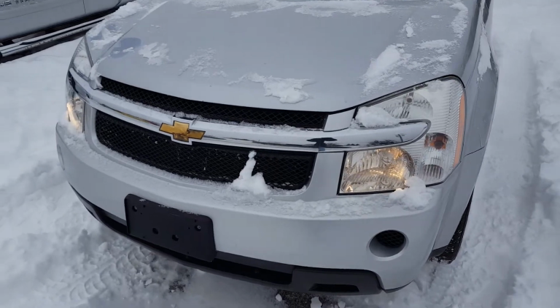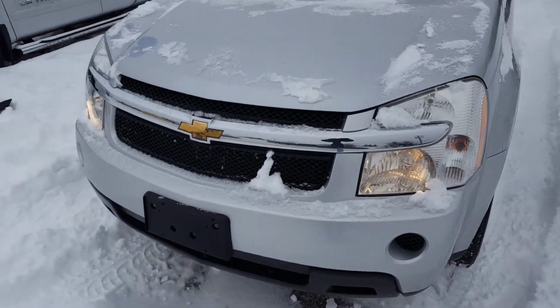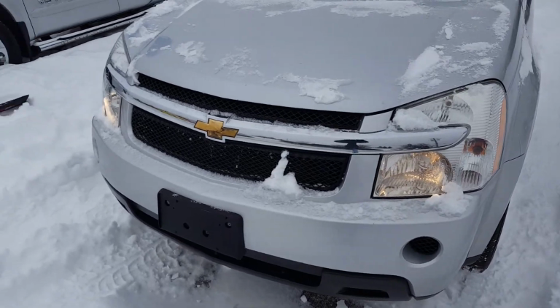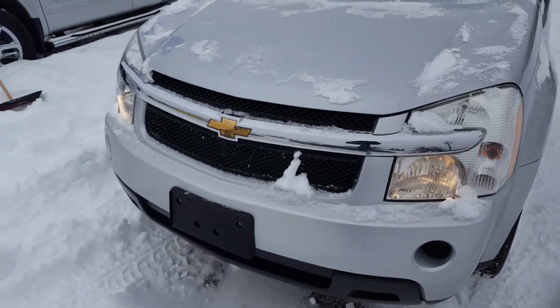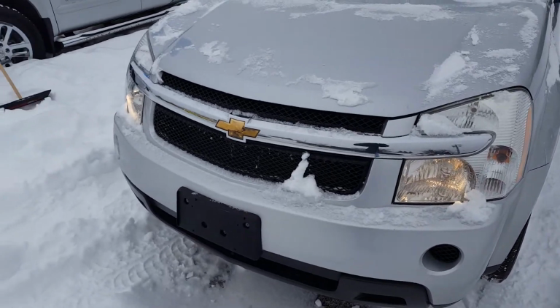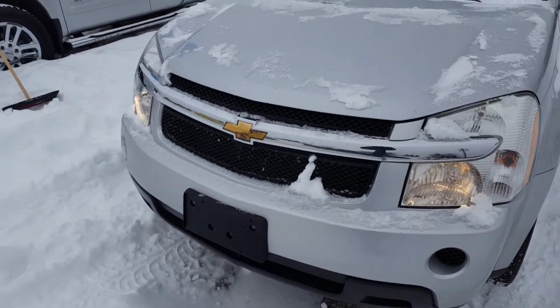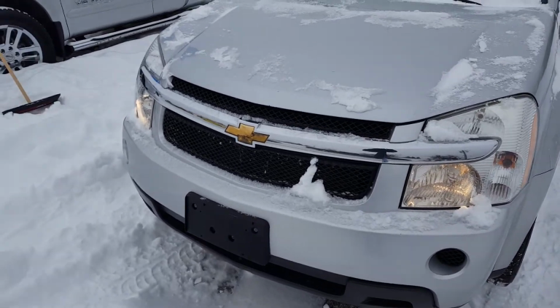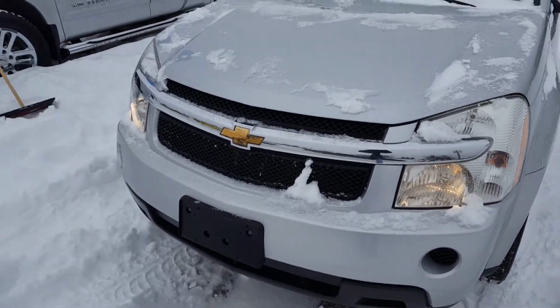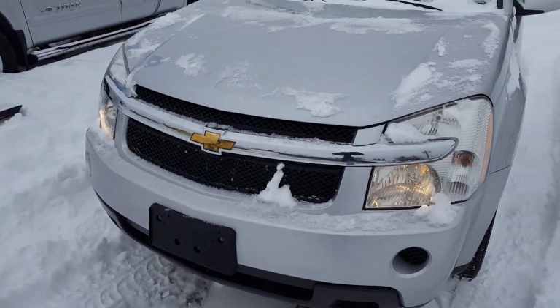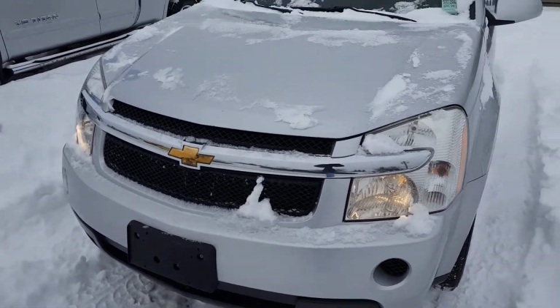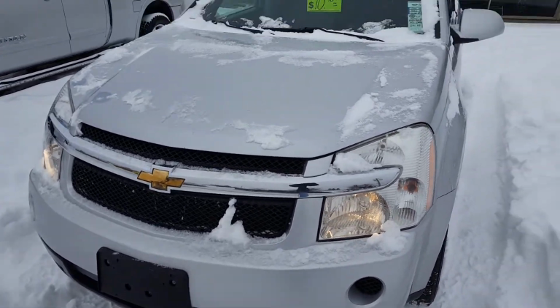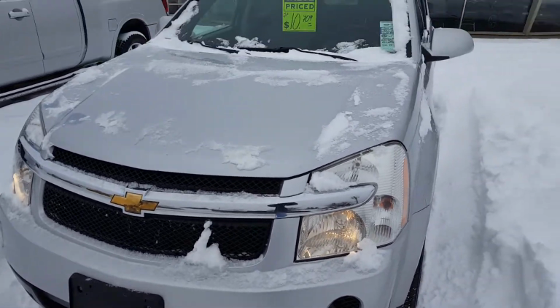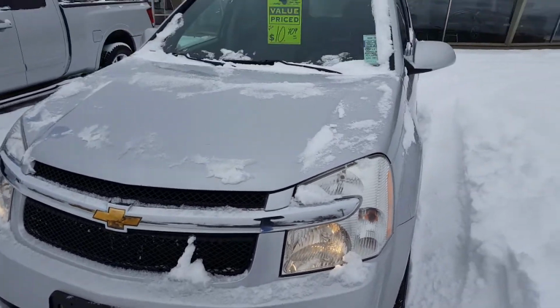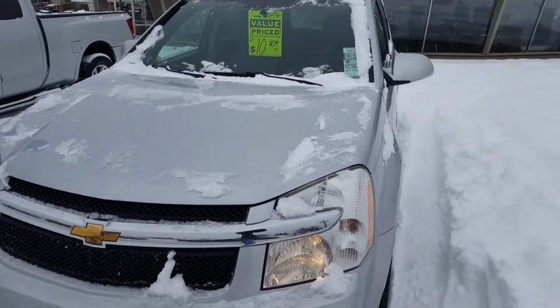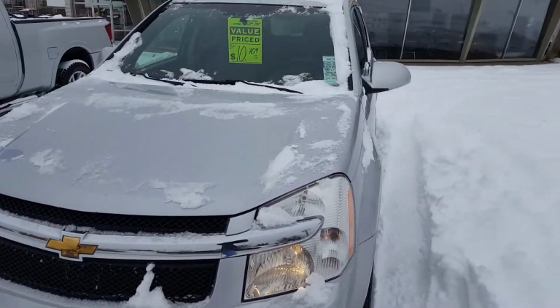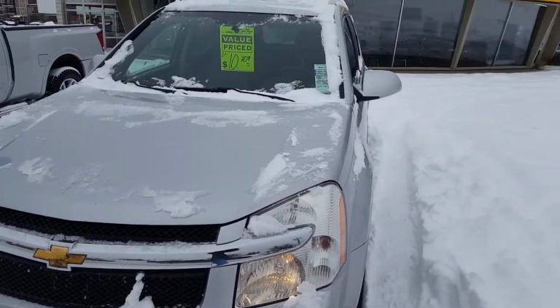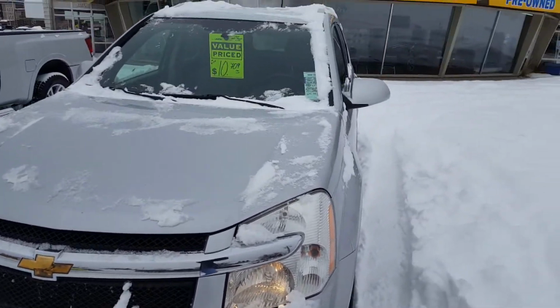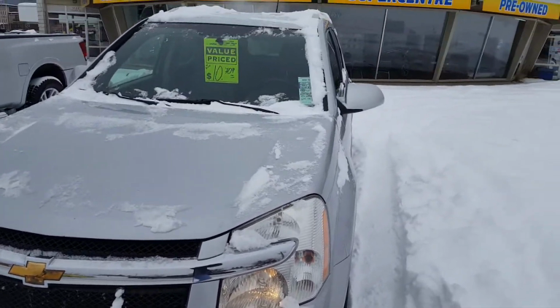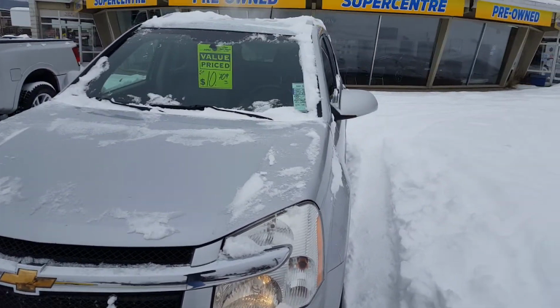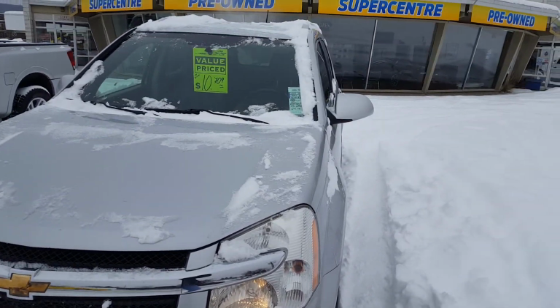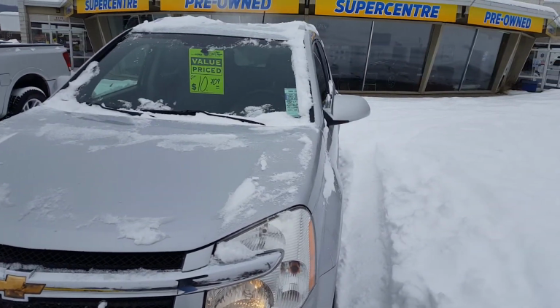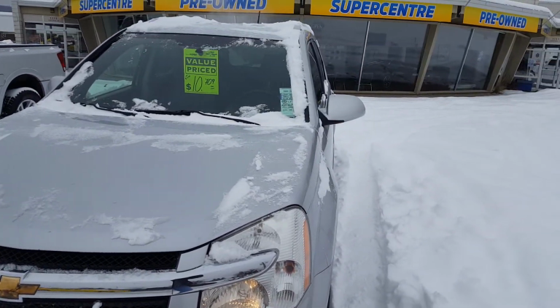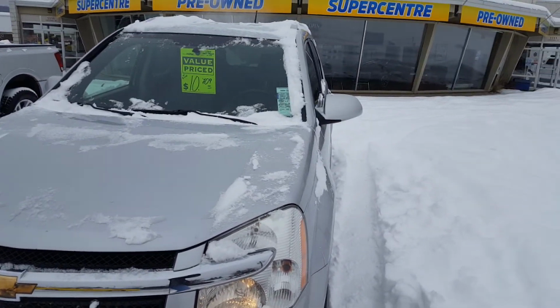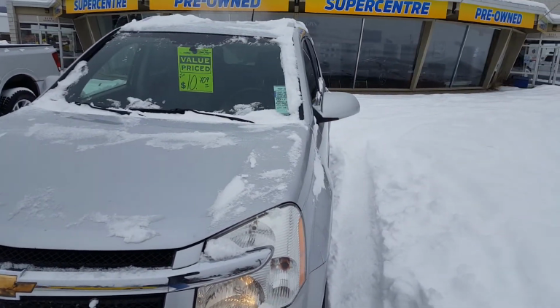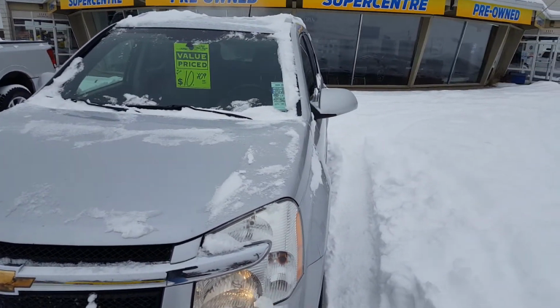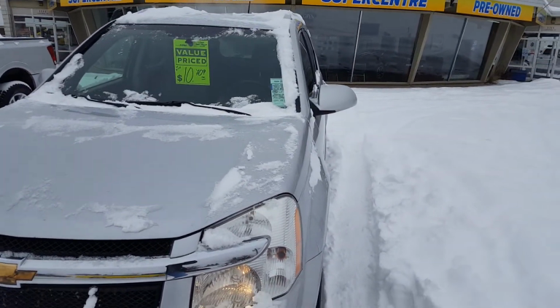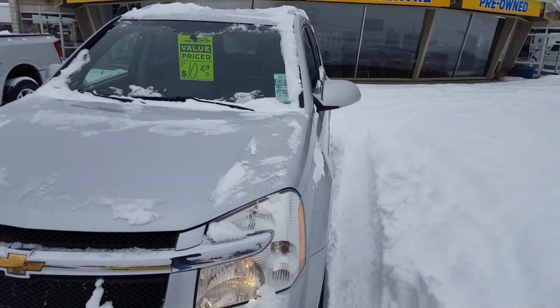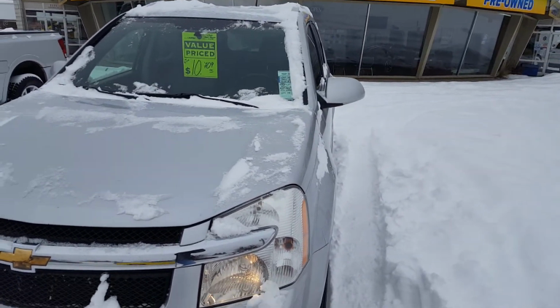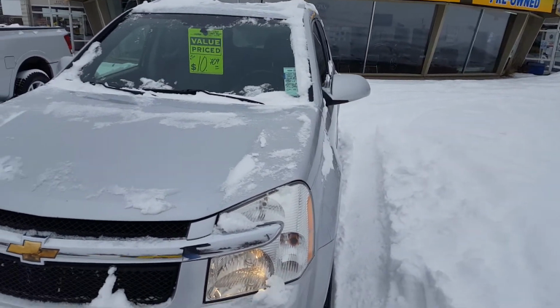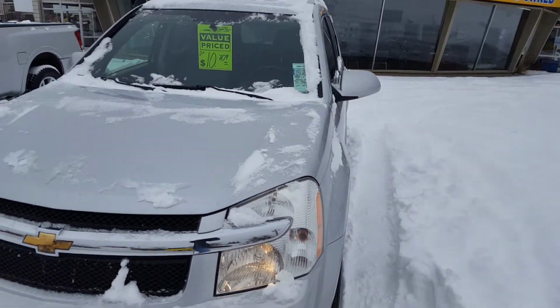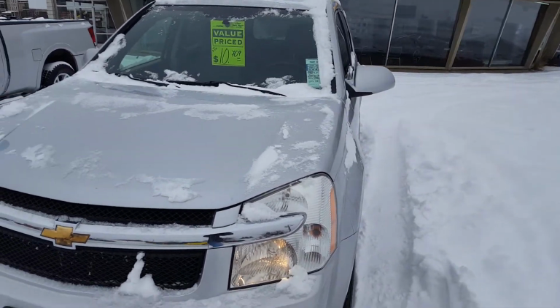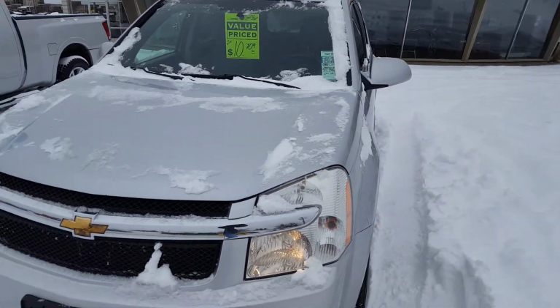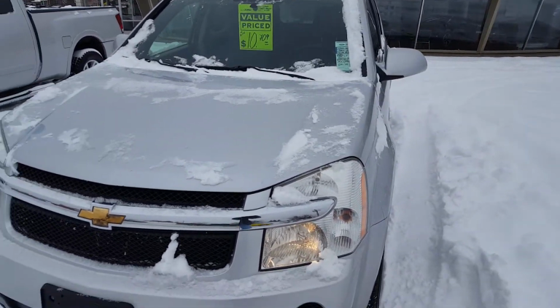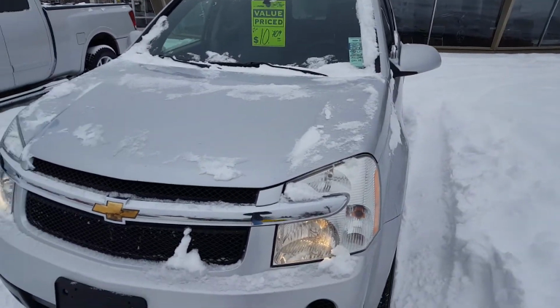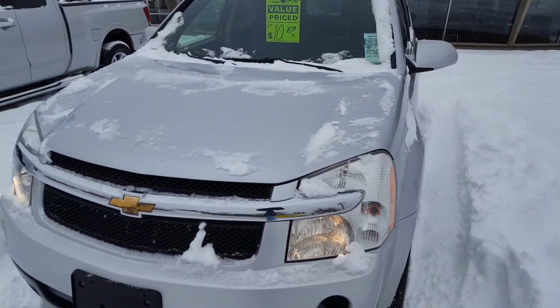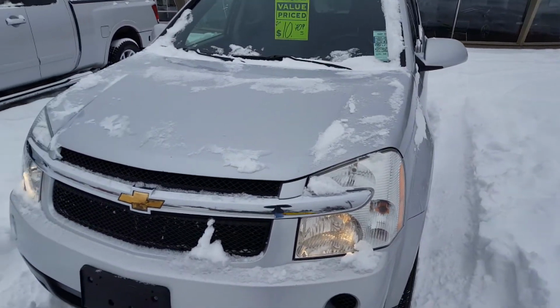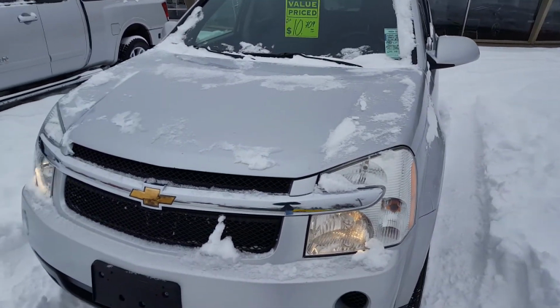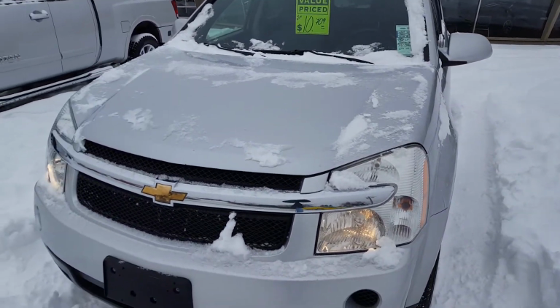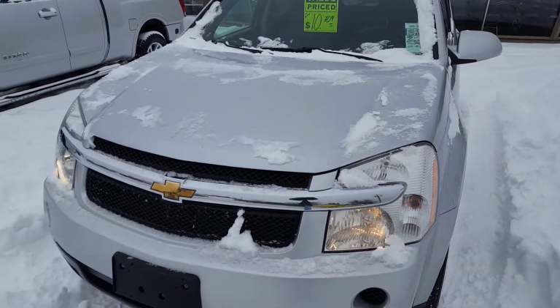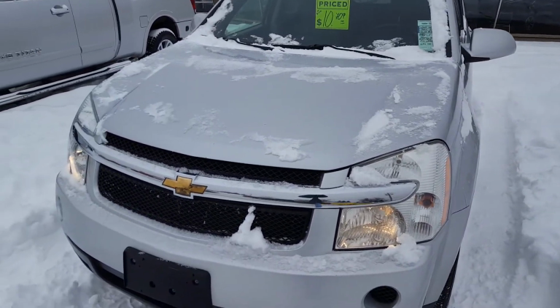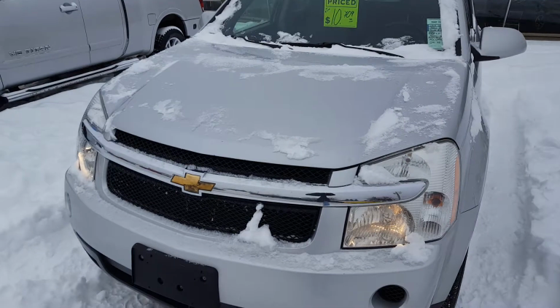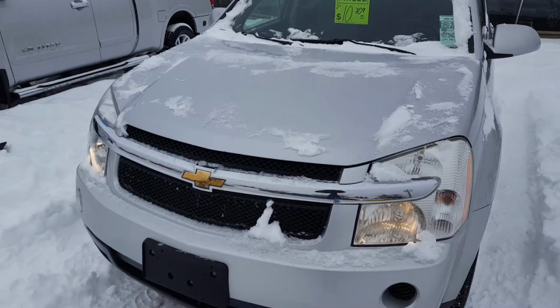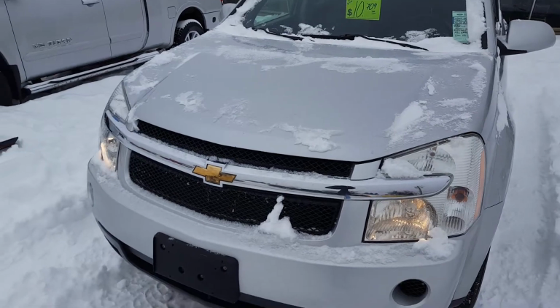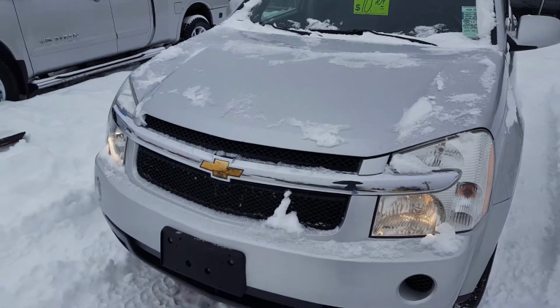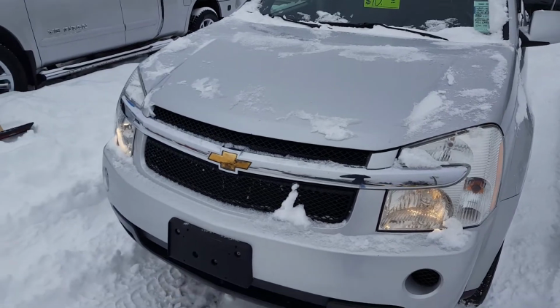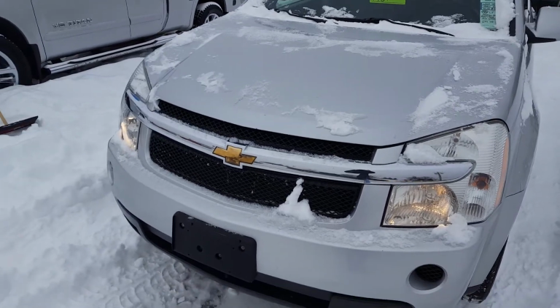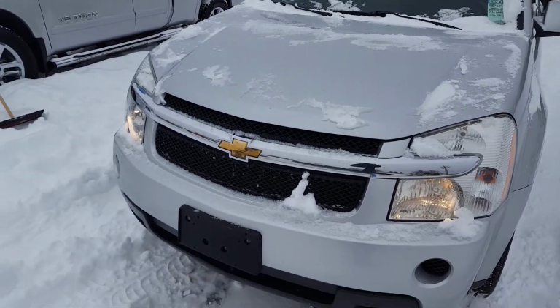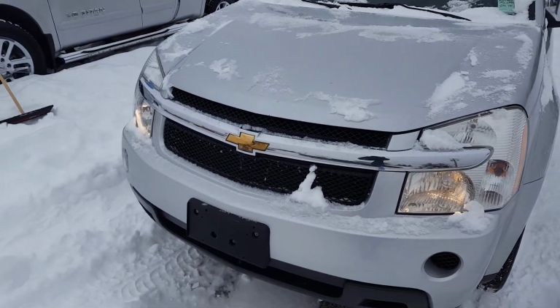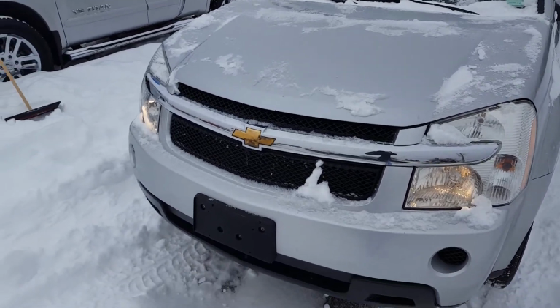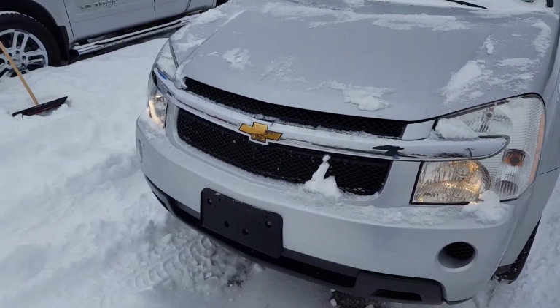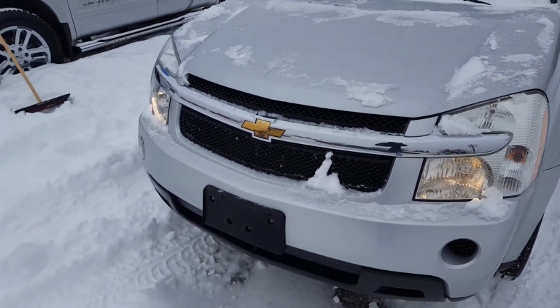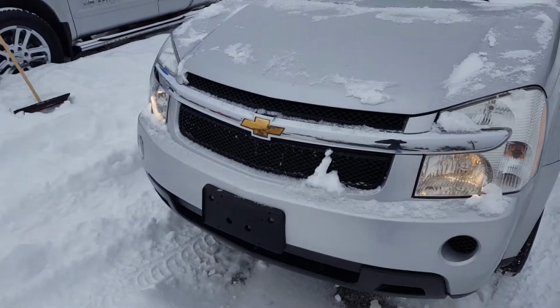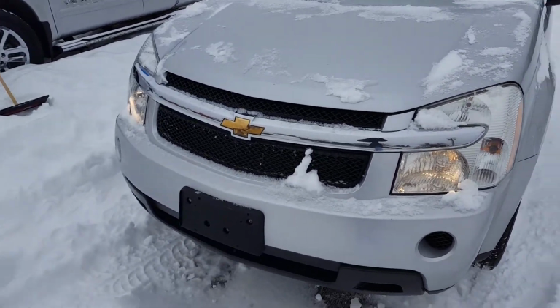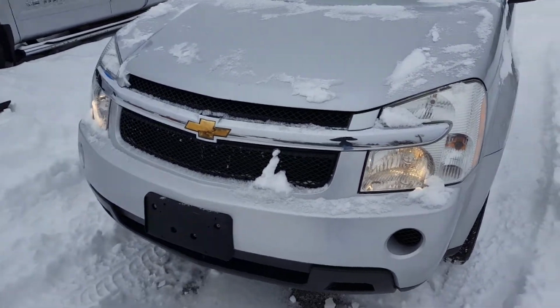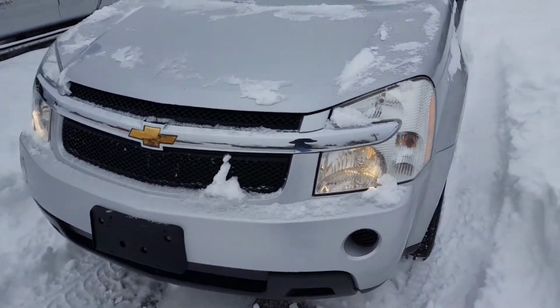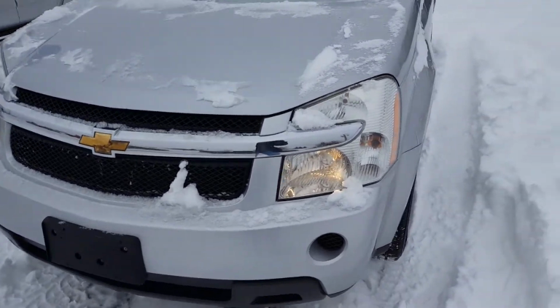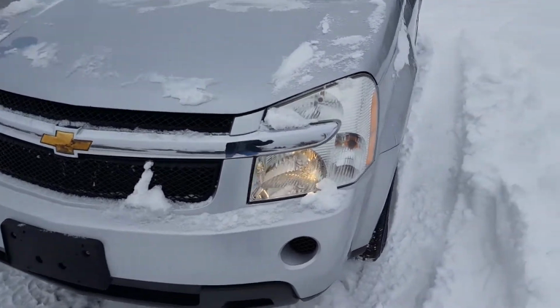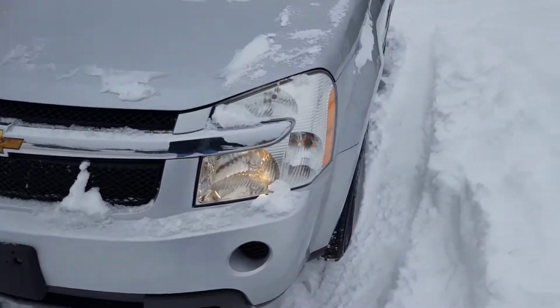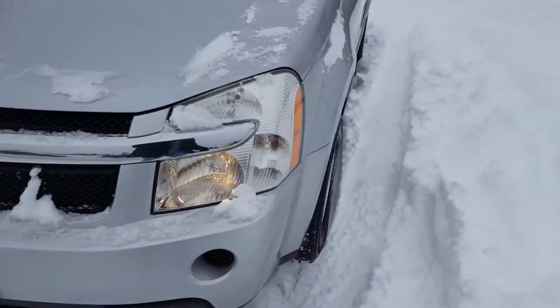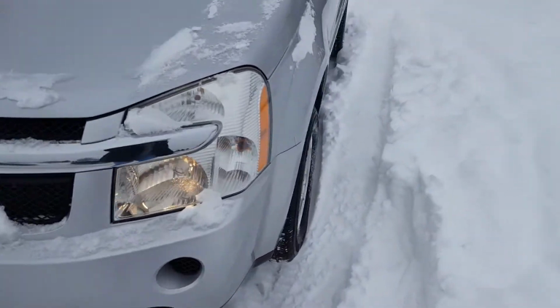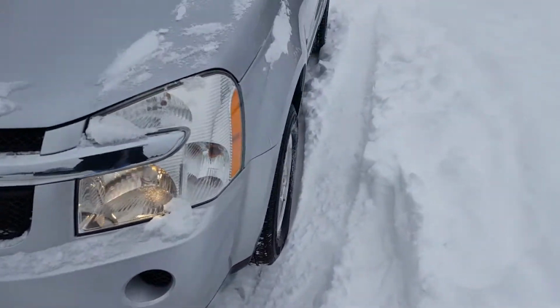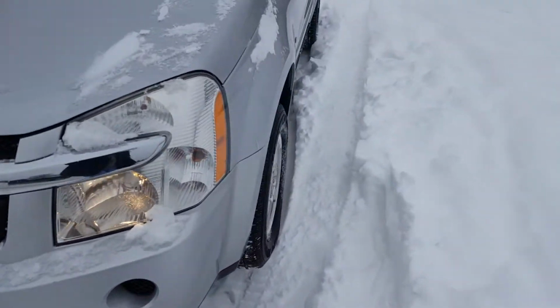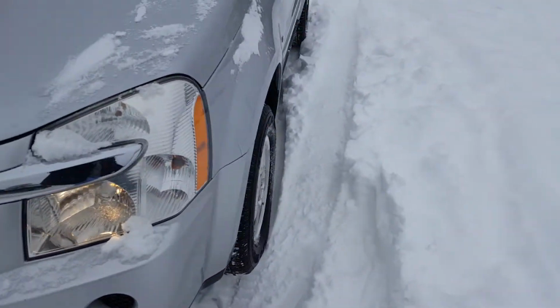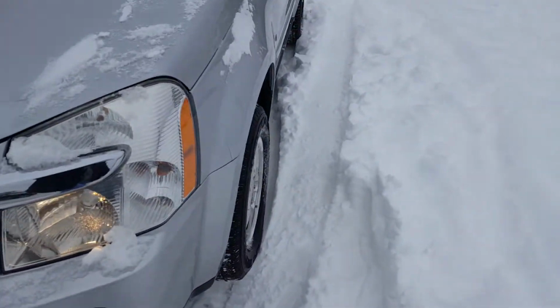If you're interested, feel free to come on in, take it for a test drive, or give us a call at 250-563-8111. As you can see, it's in great condition.